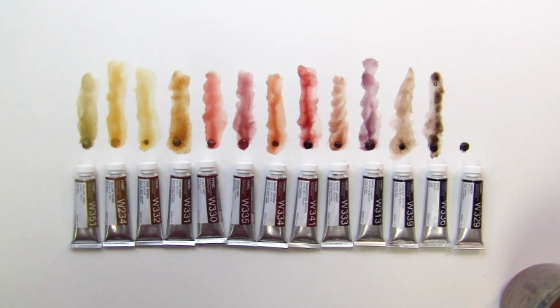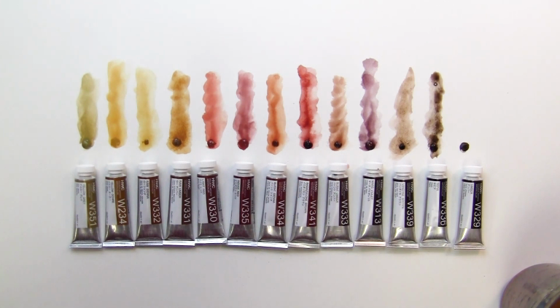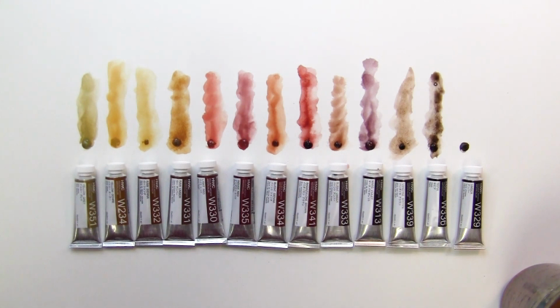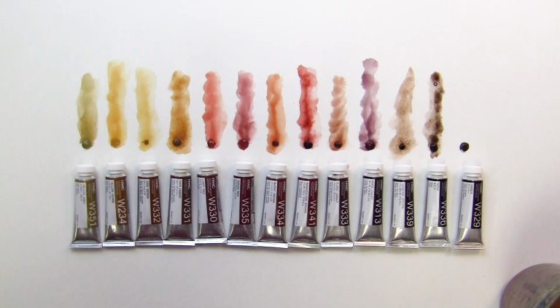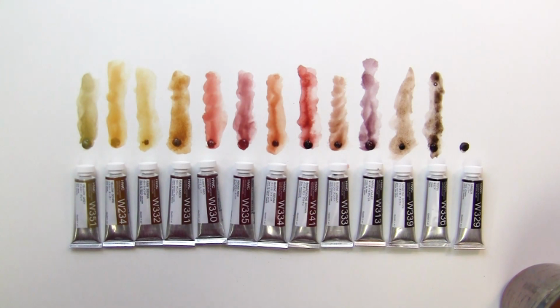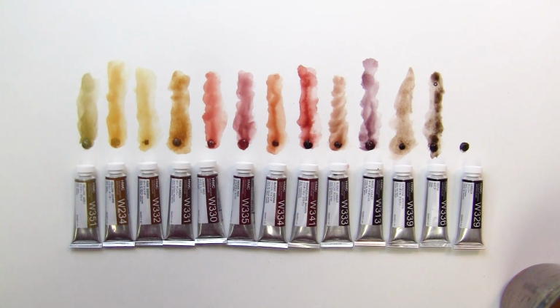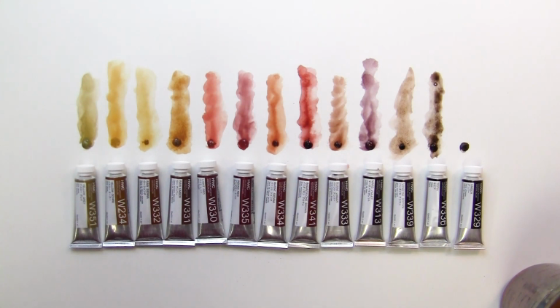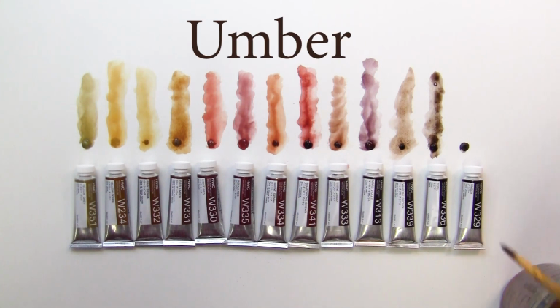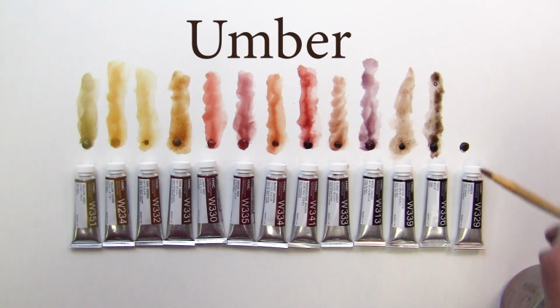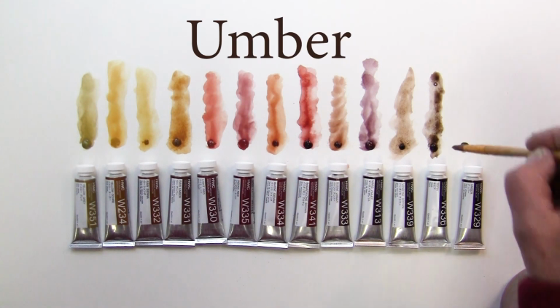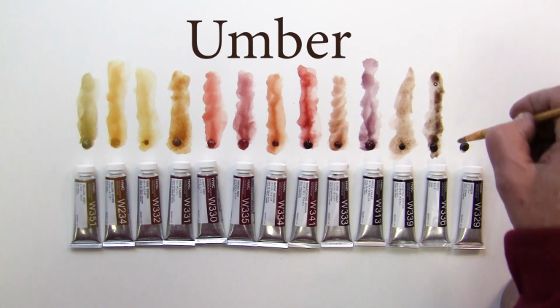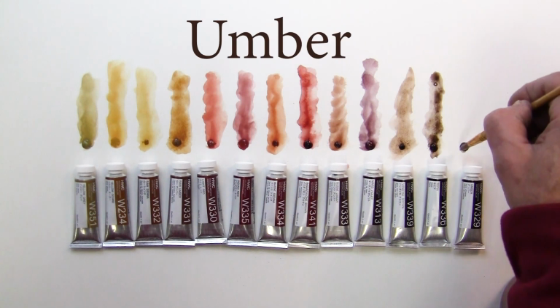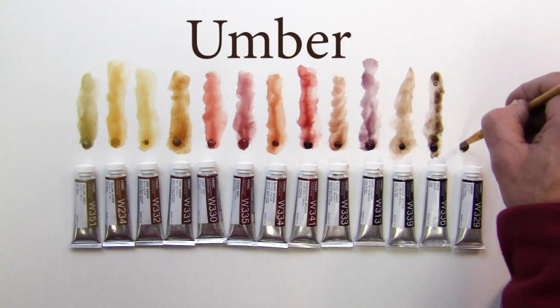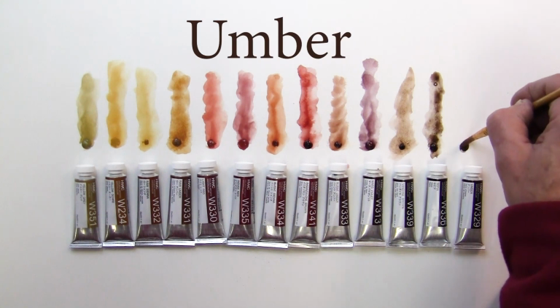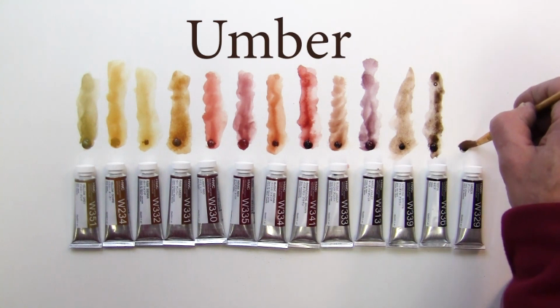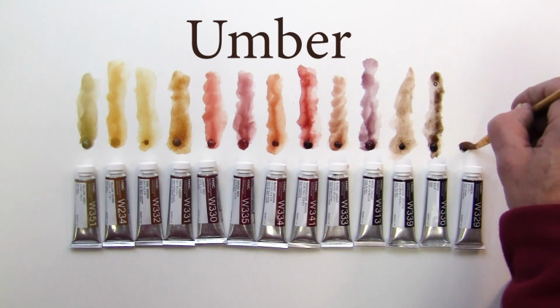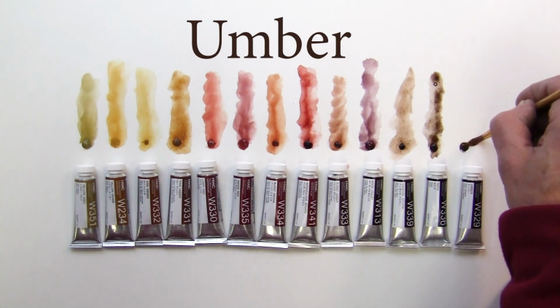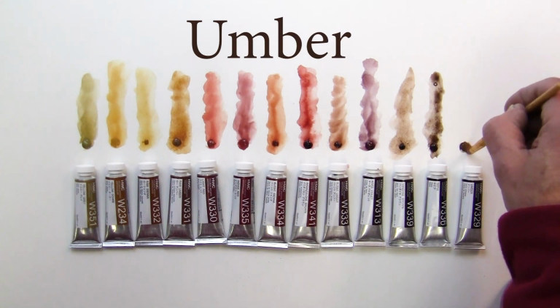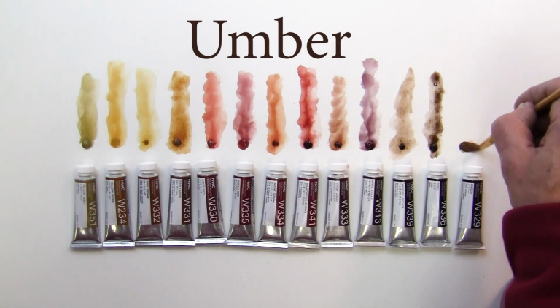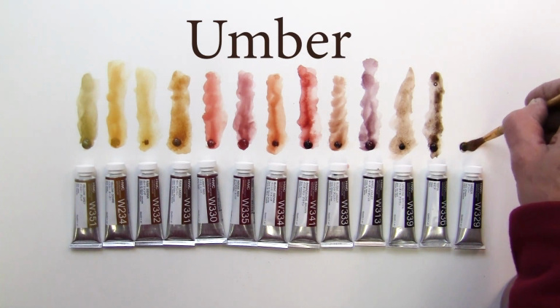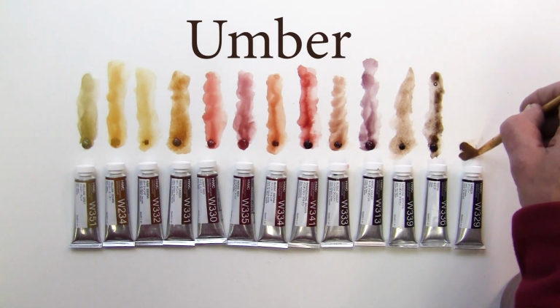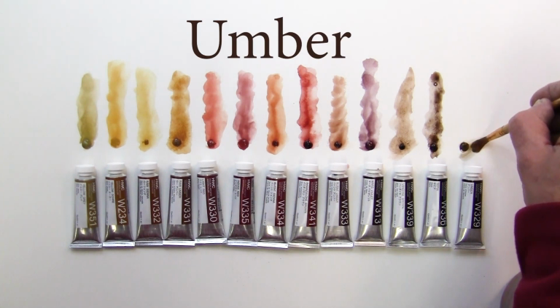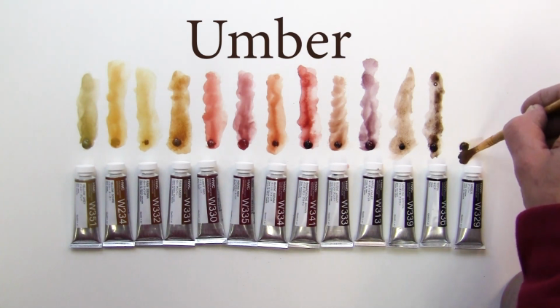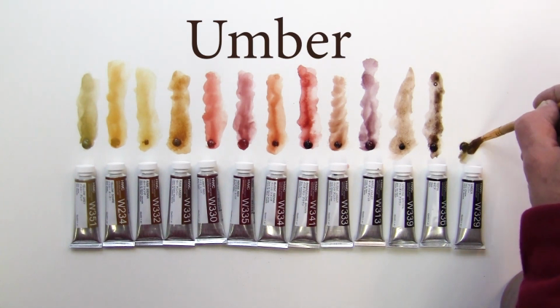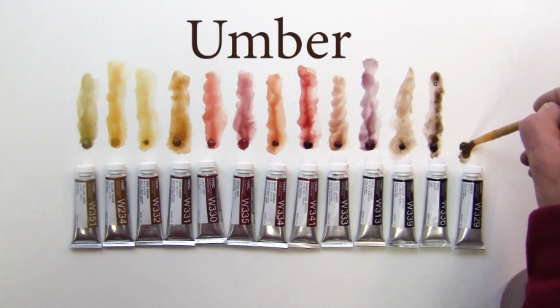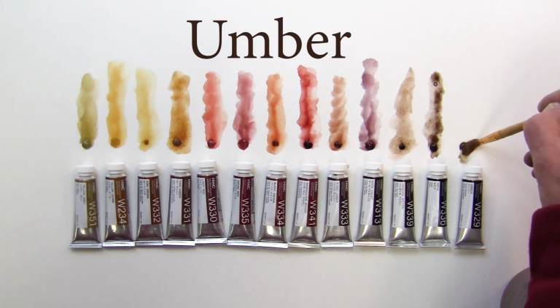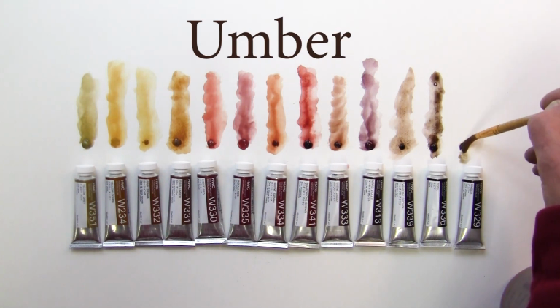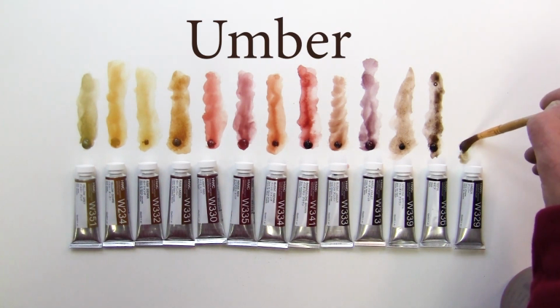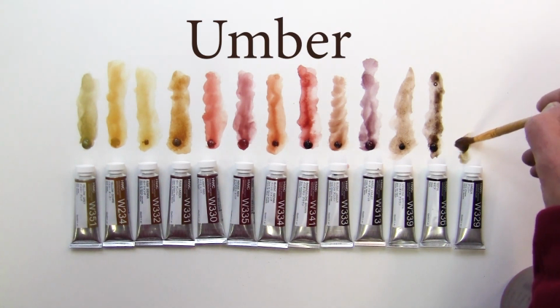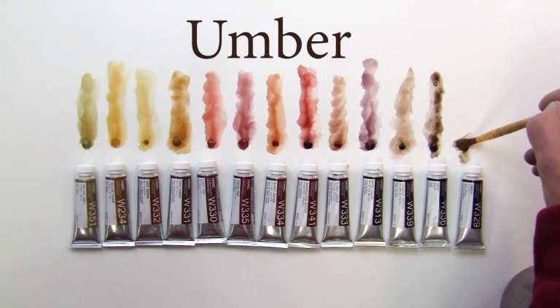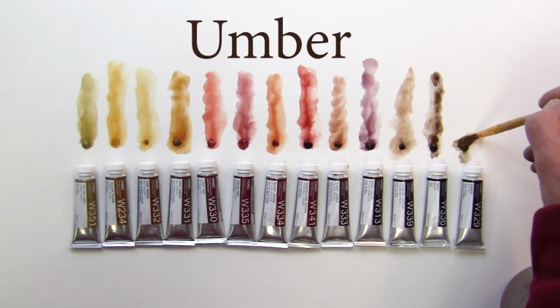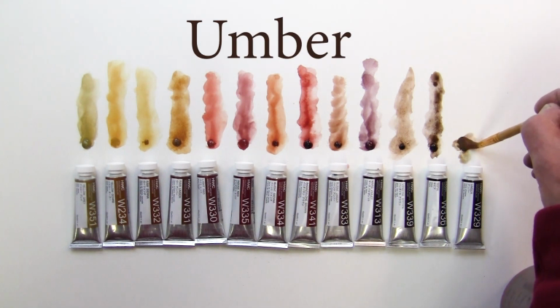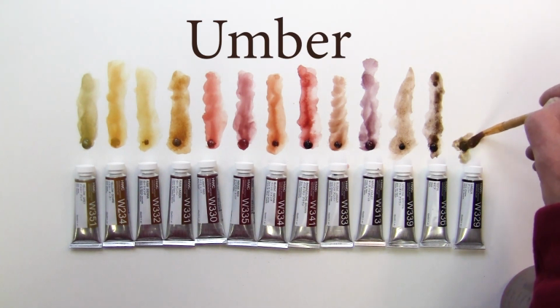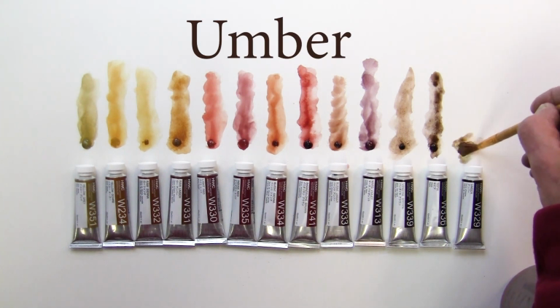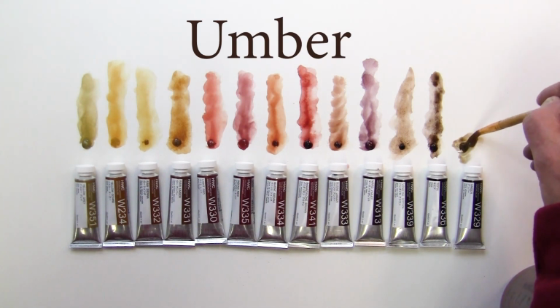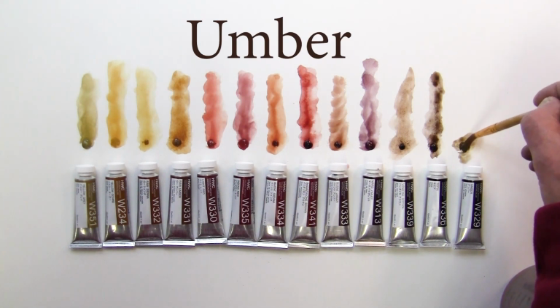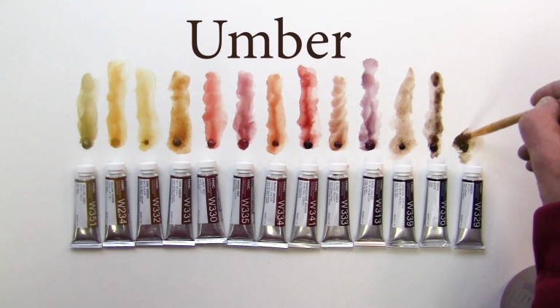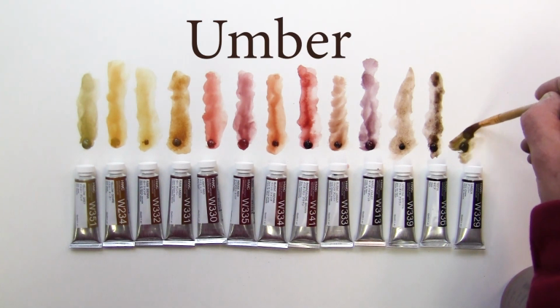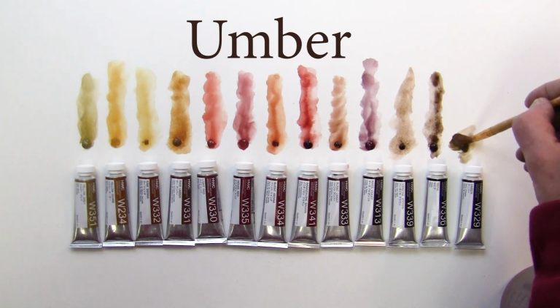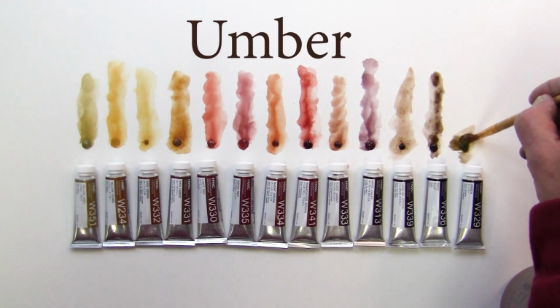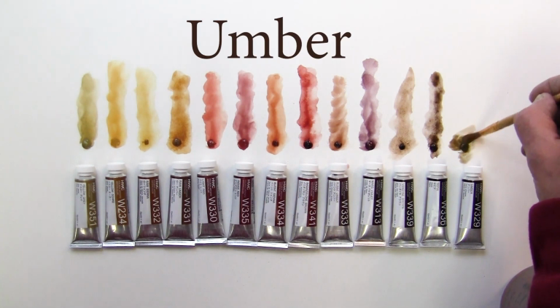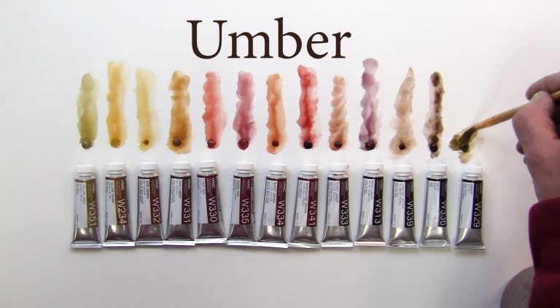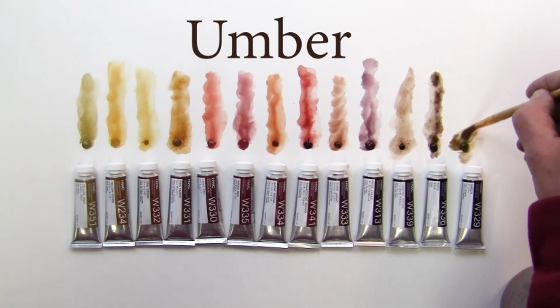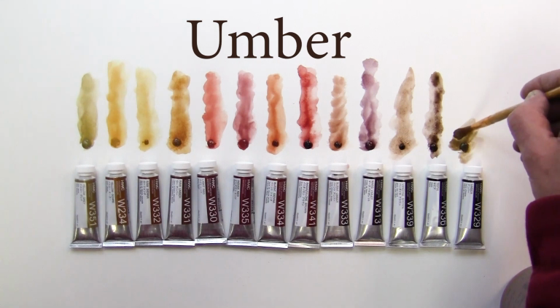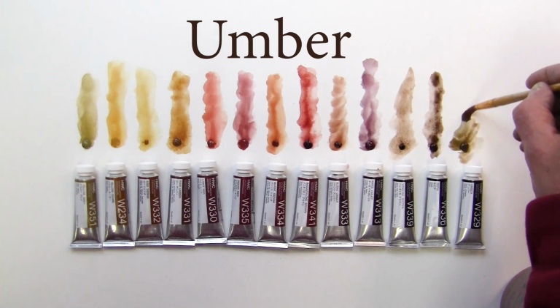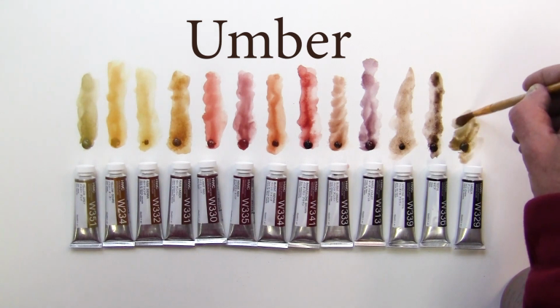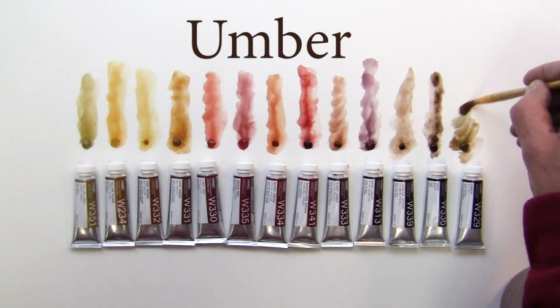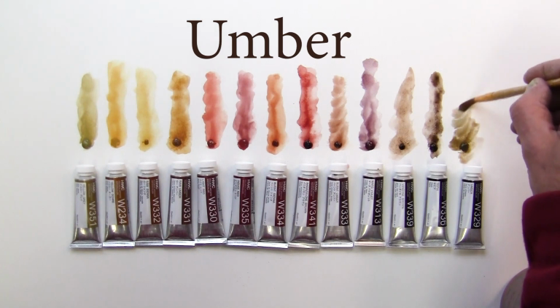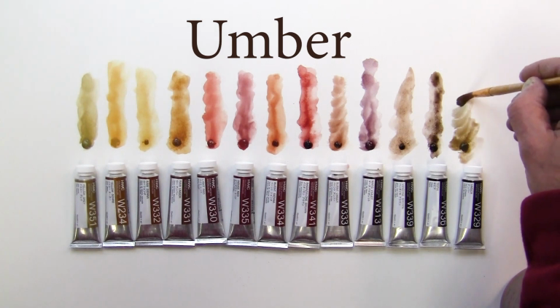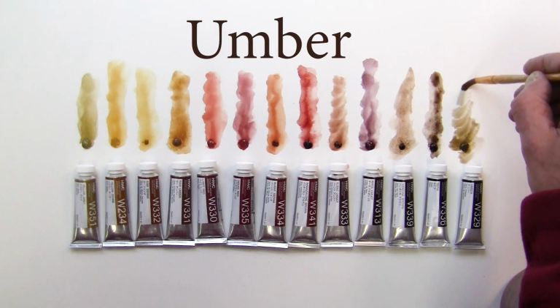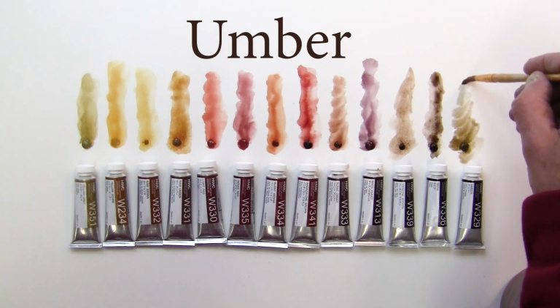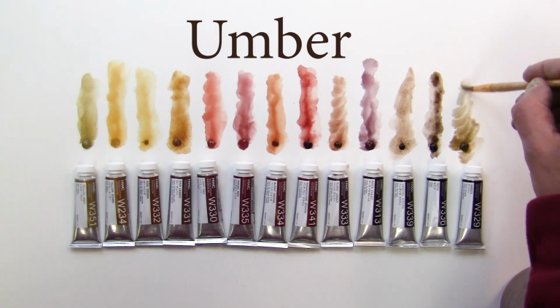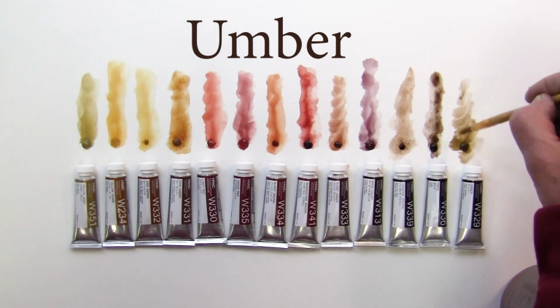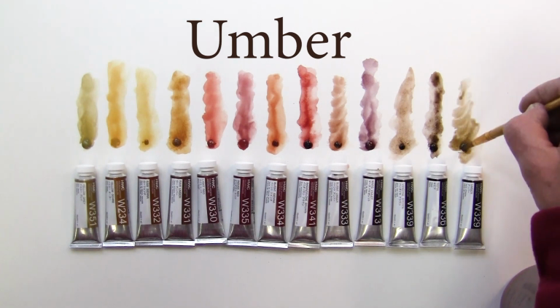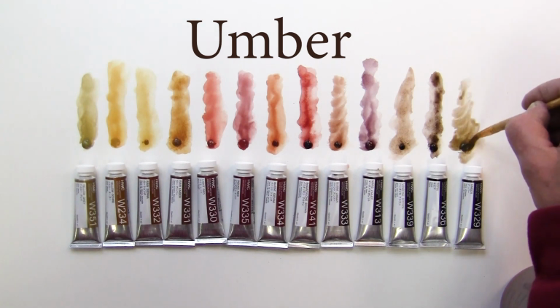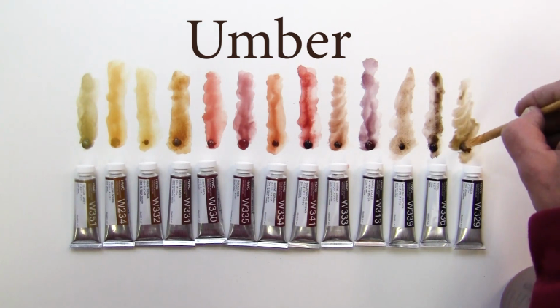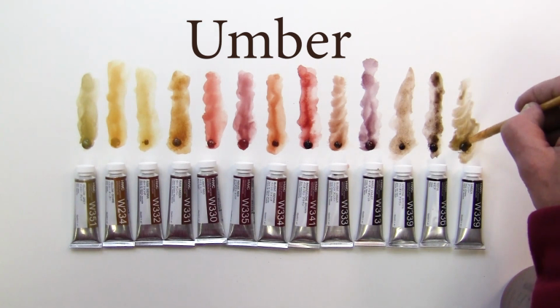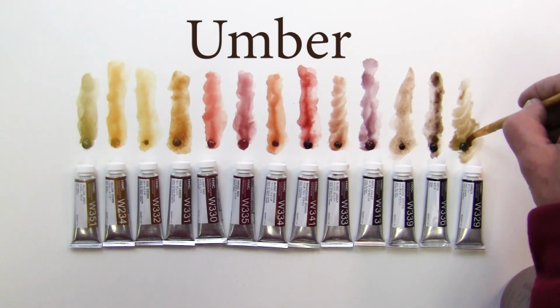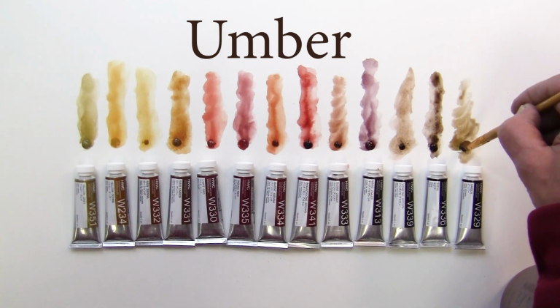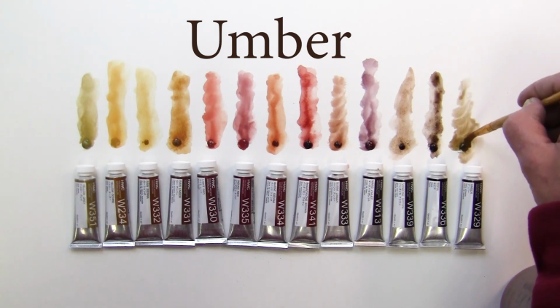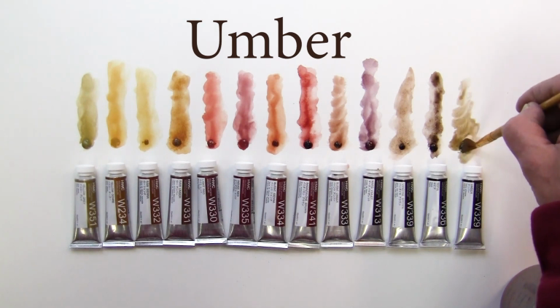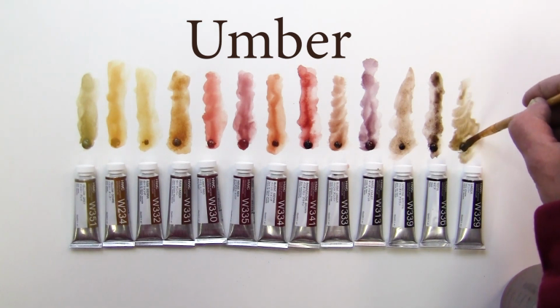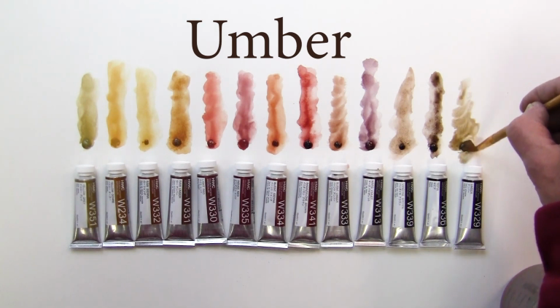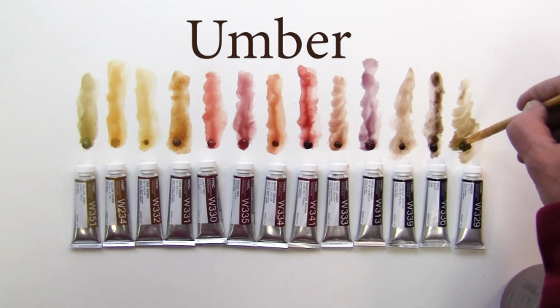And the last one is just called umber, and that one has like a tint of green in it.